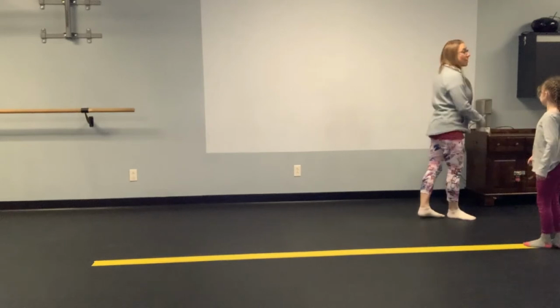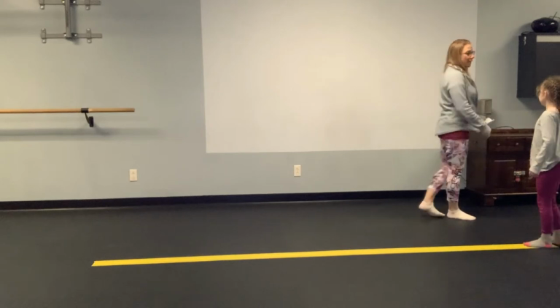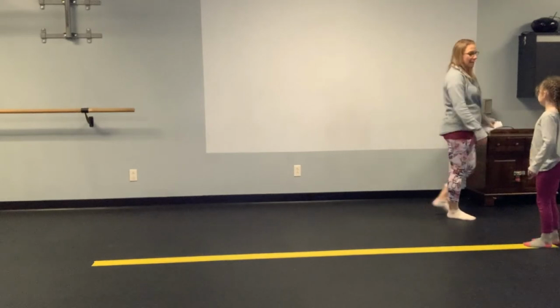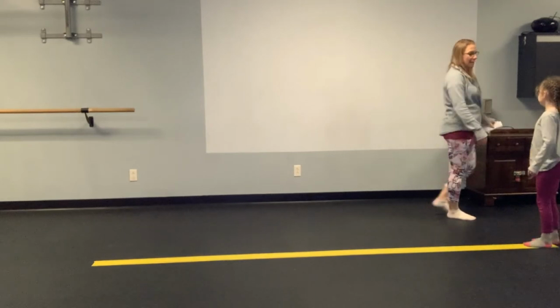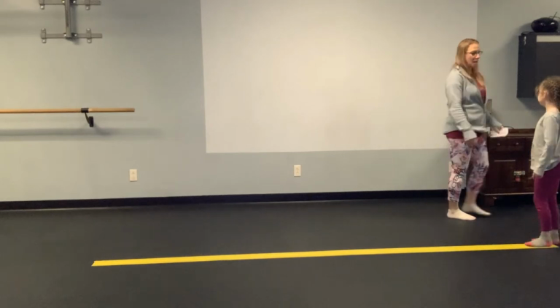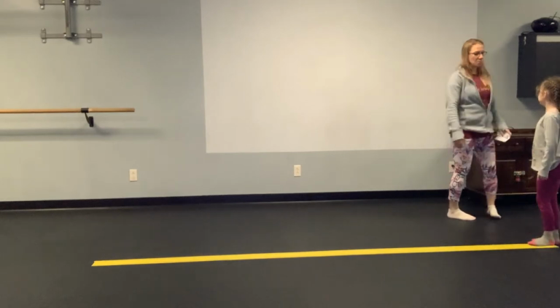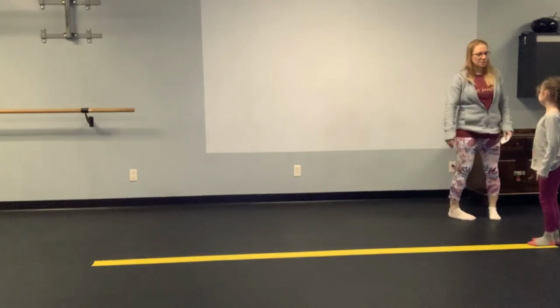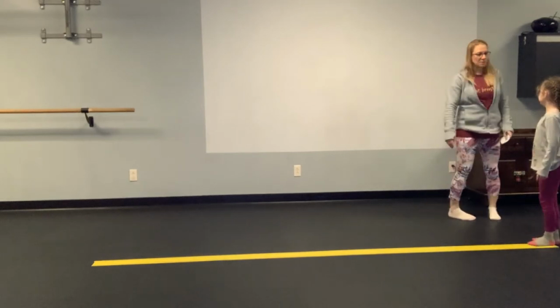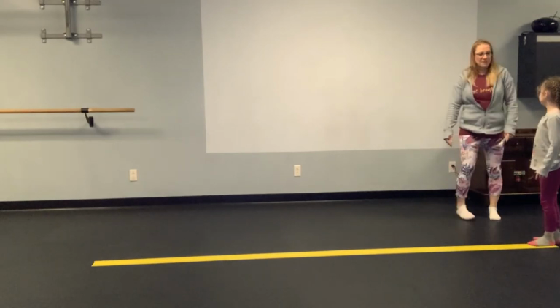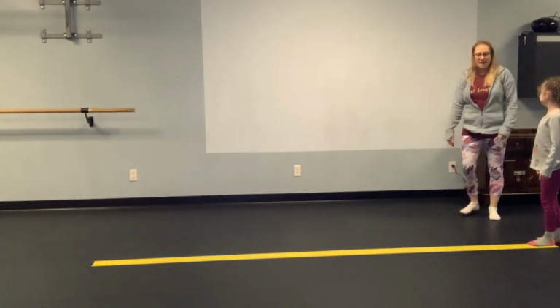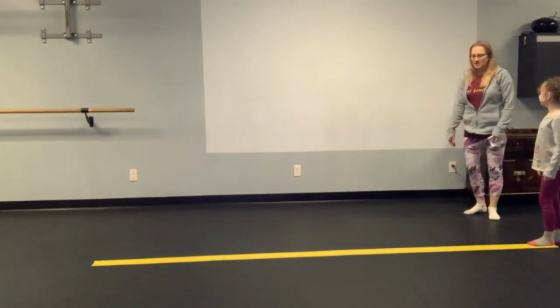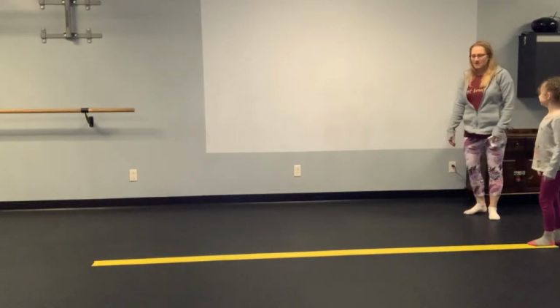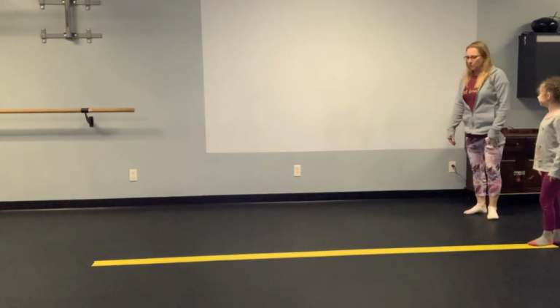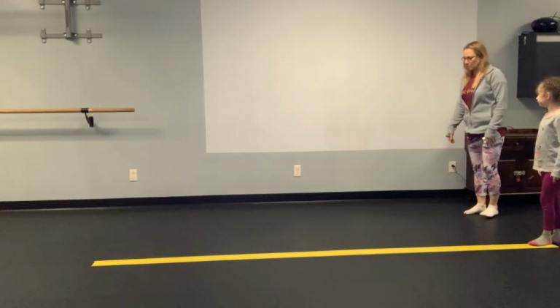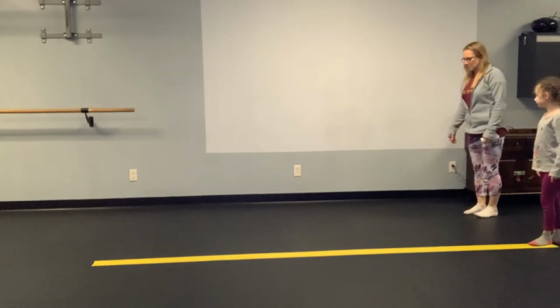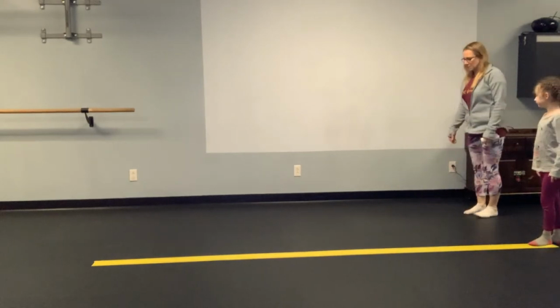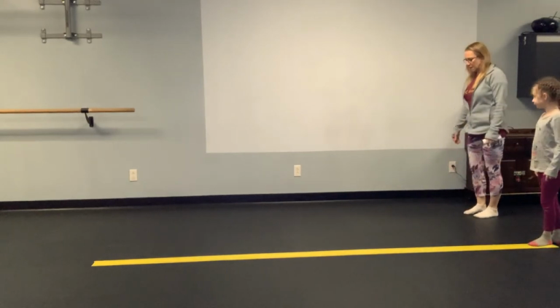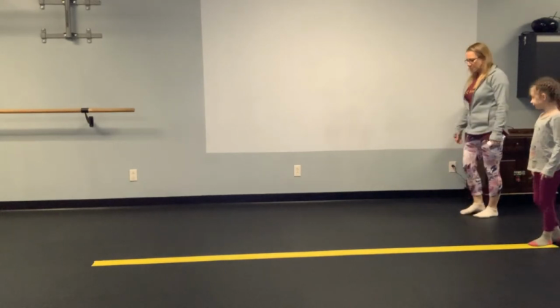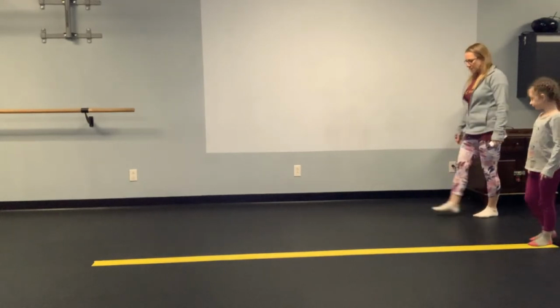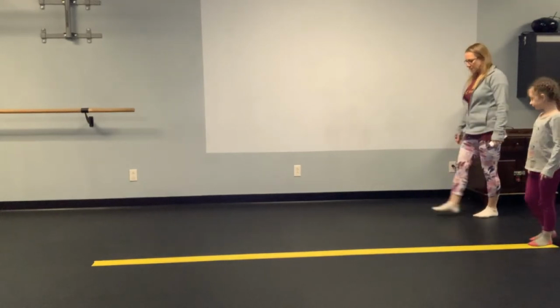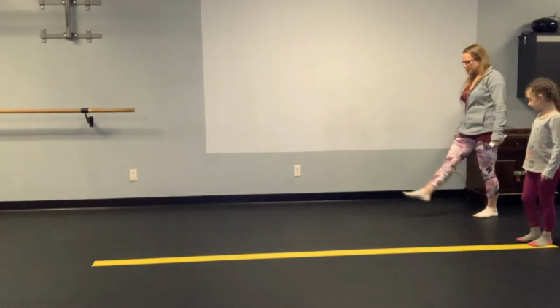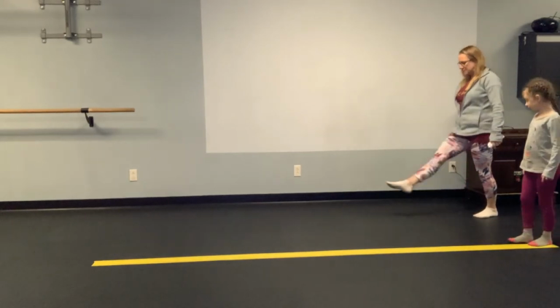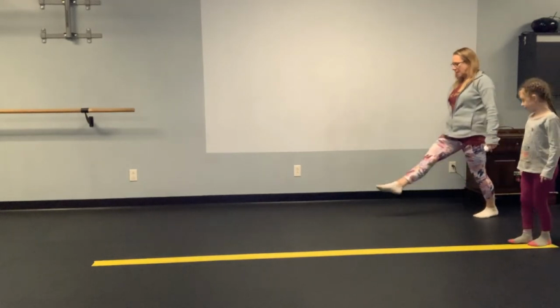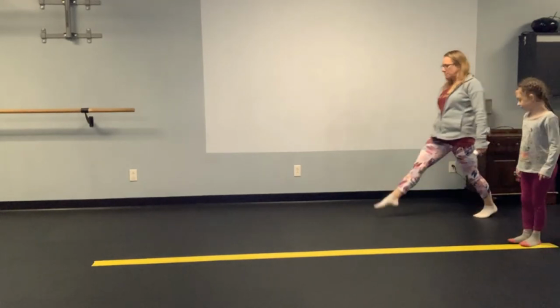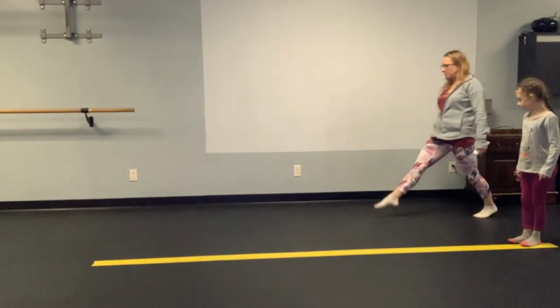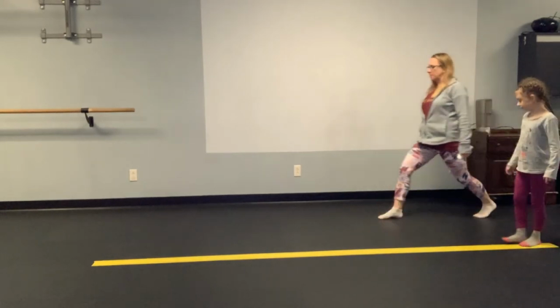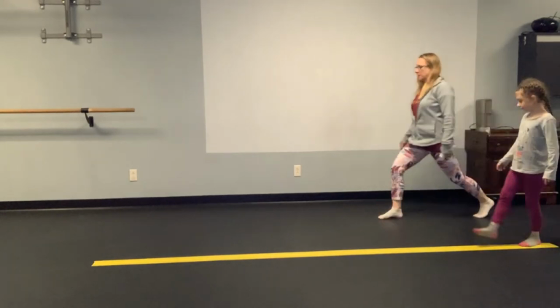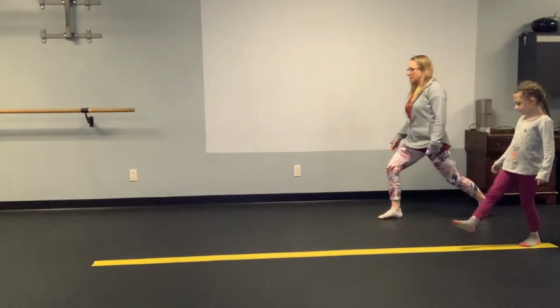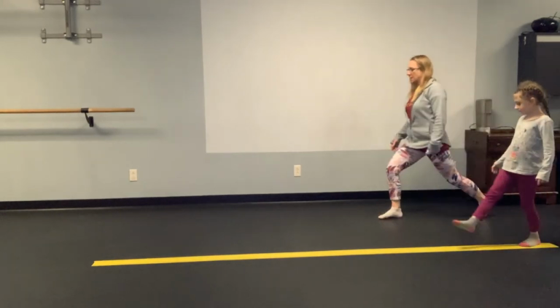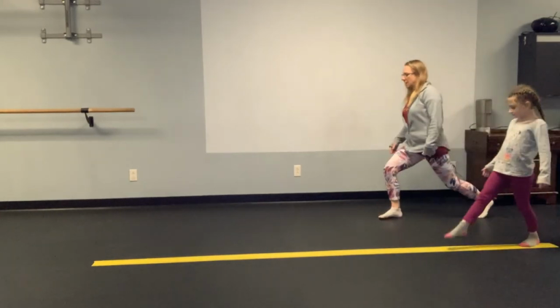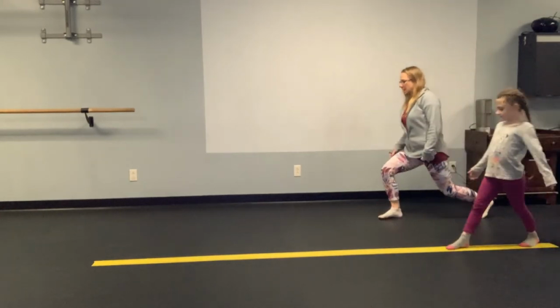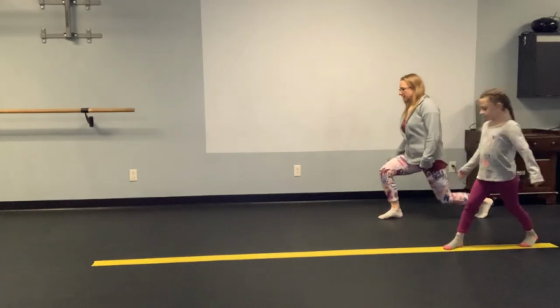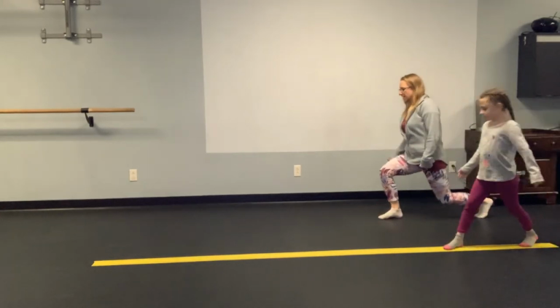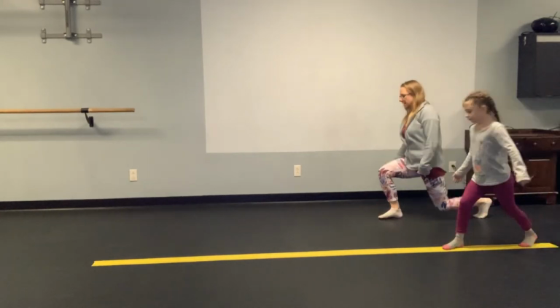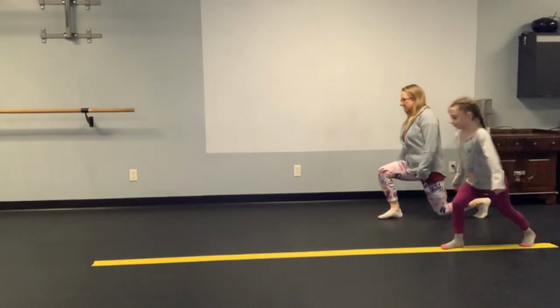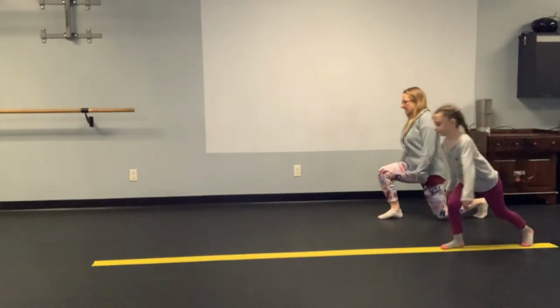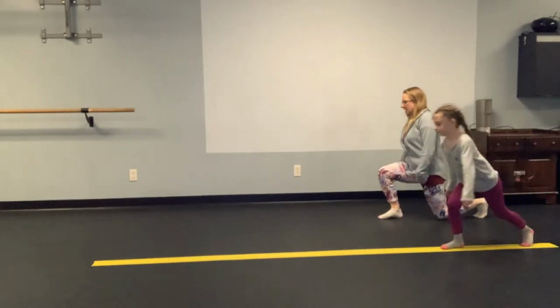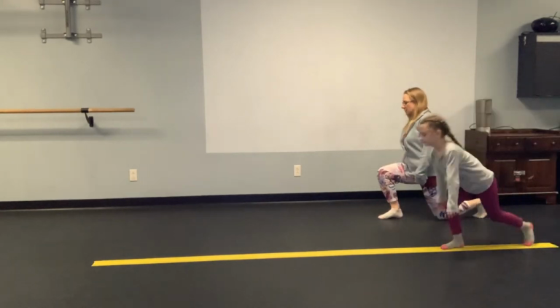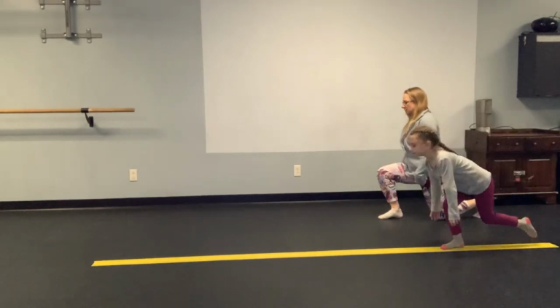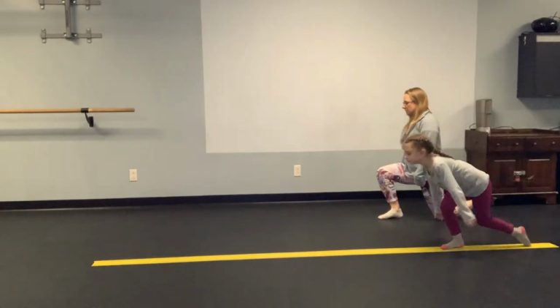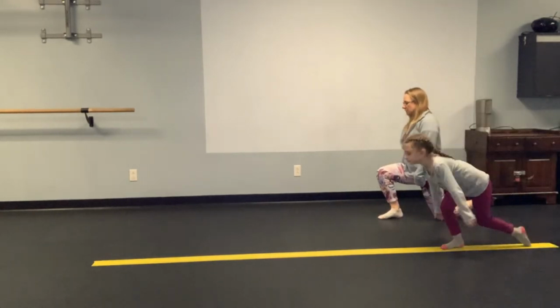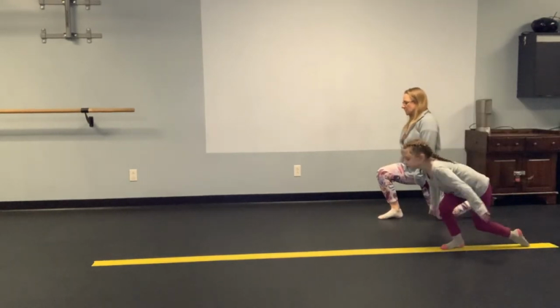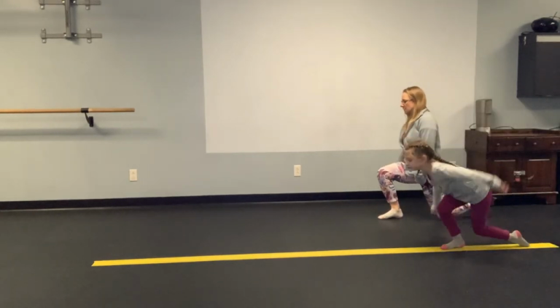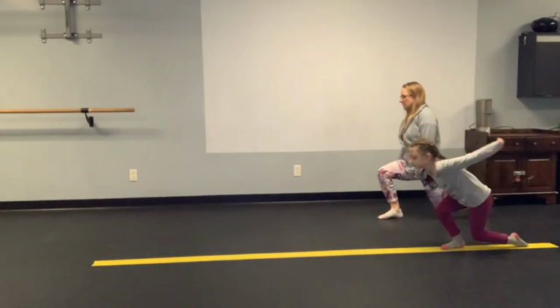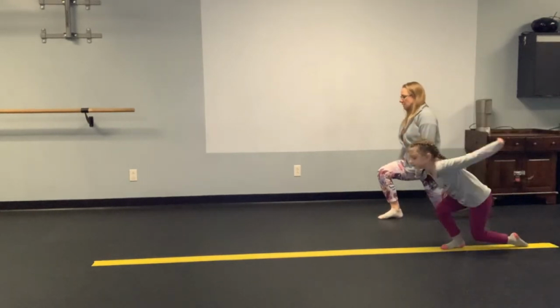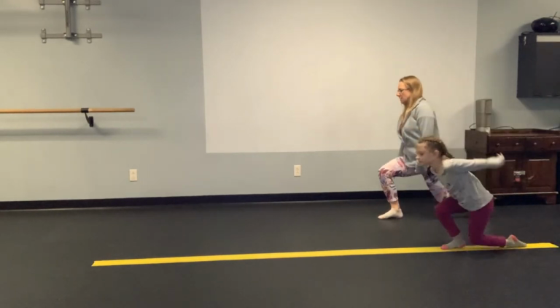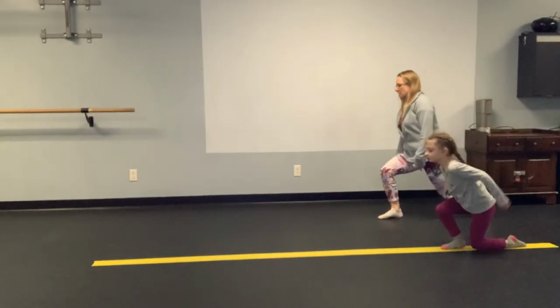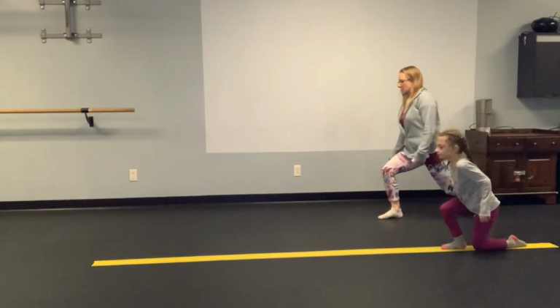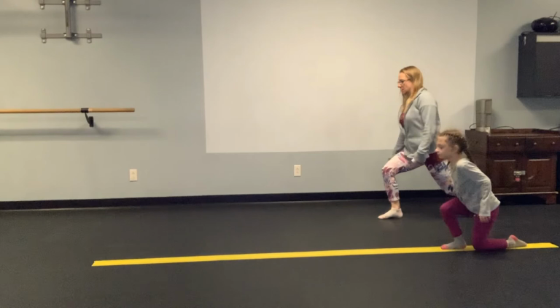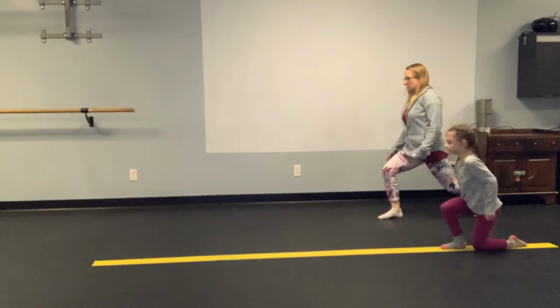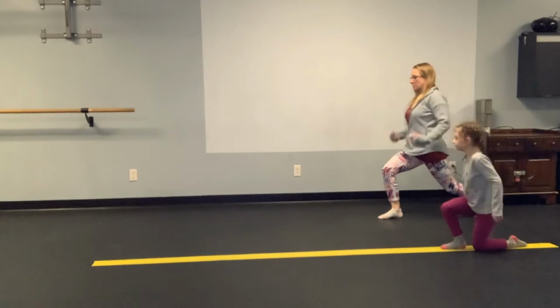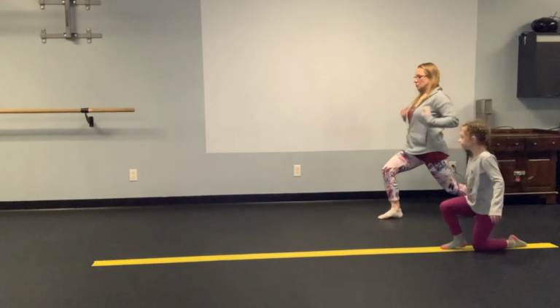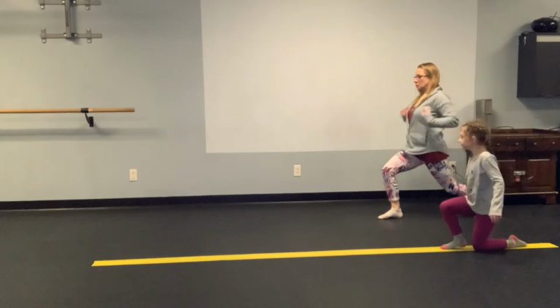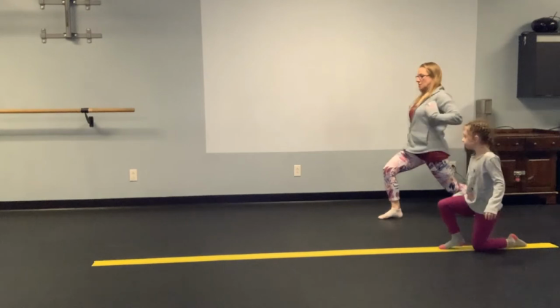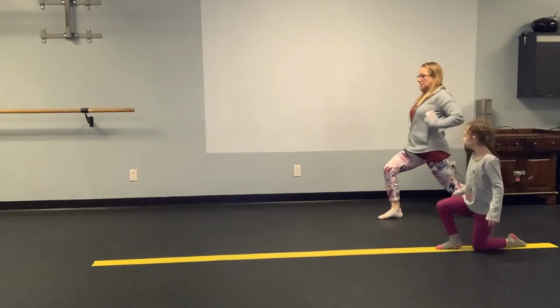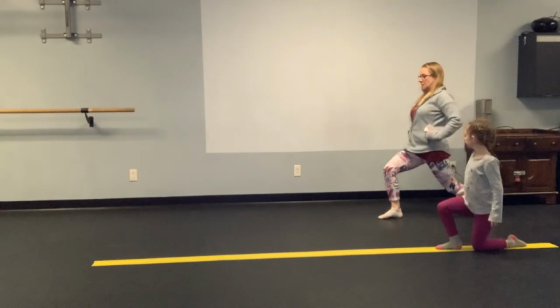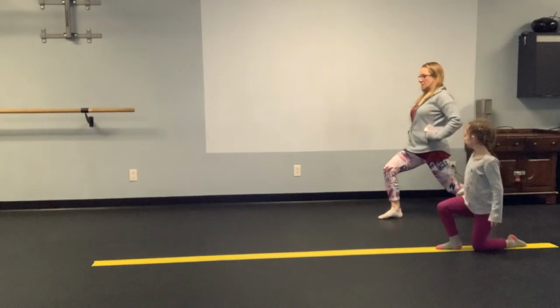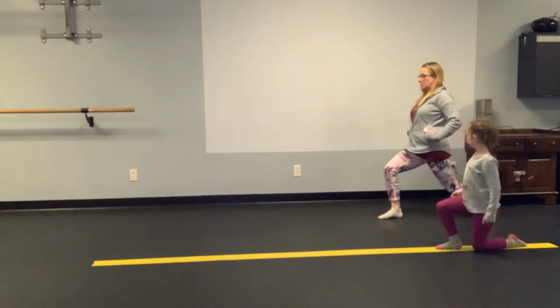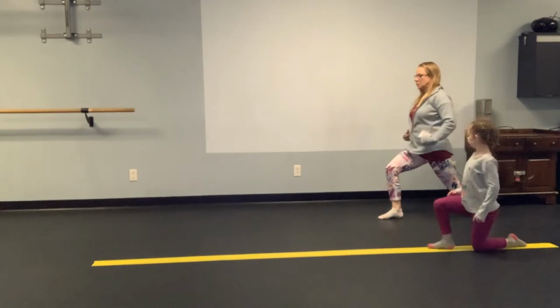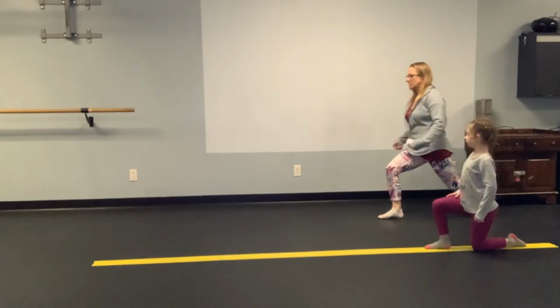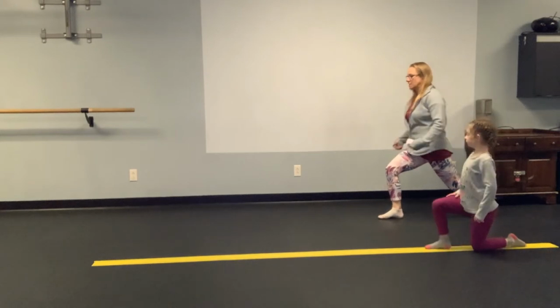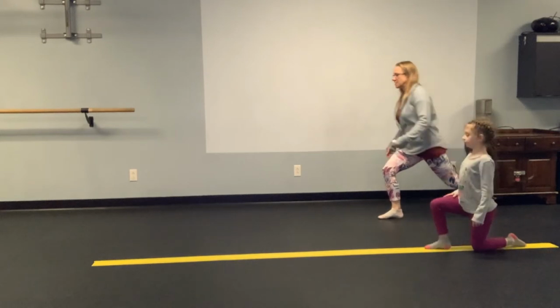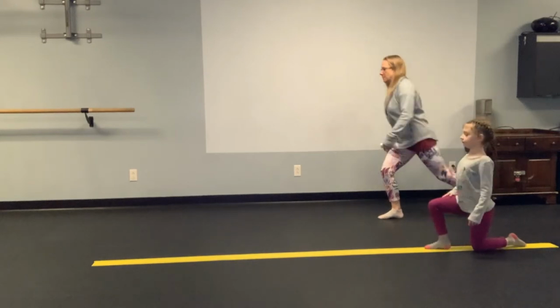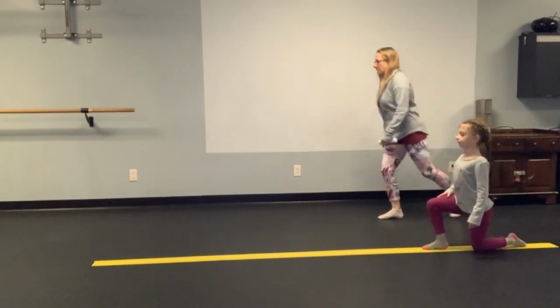All right, mountain climbers. That's when you take a big step. Knee down. Keep your chest up.